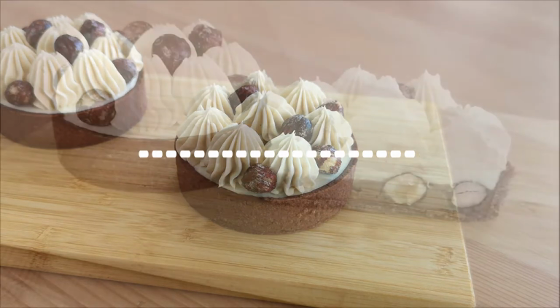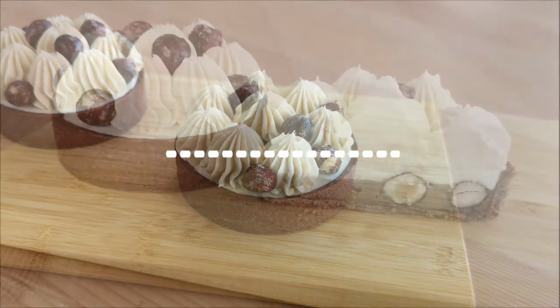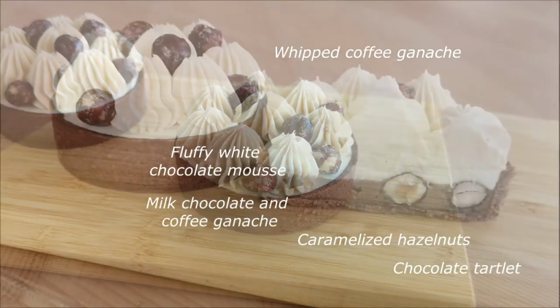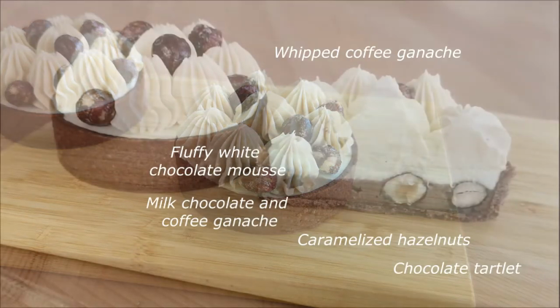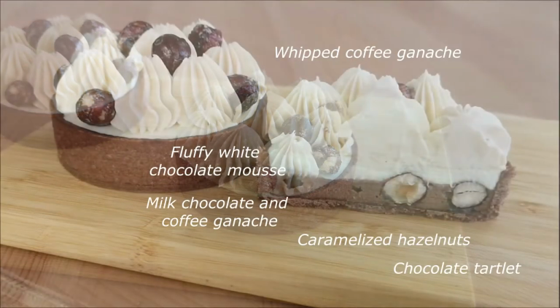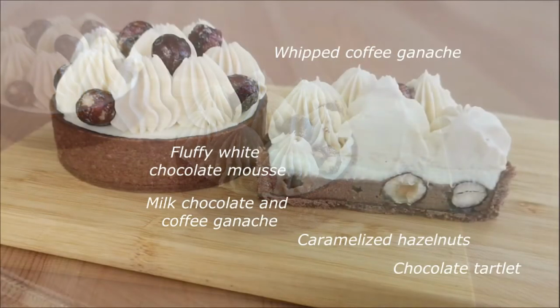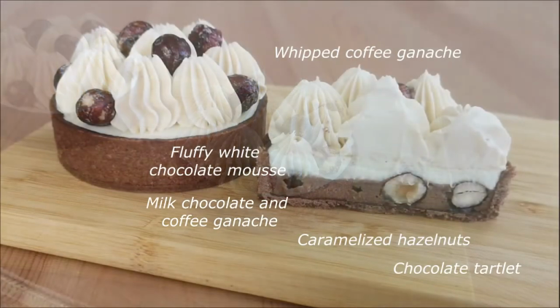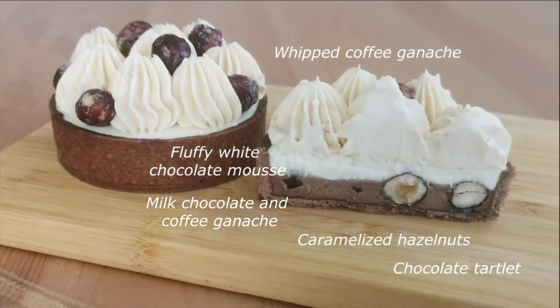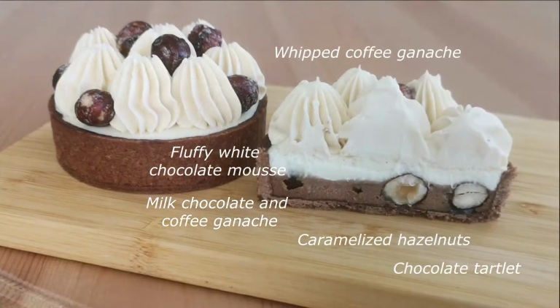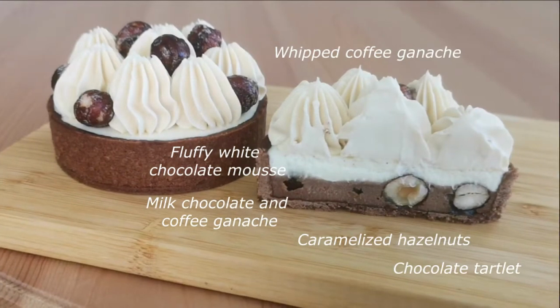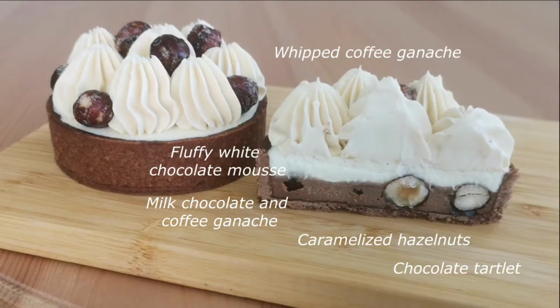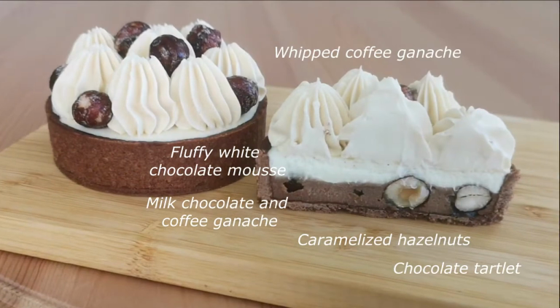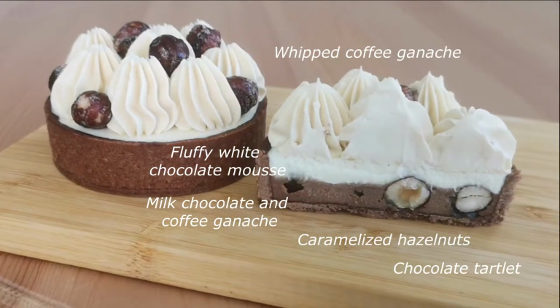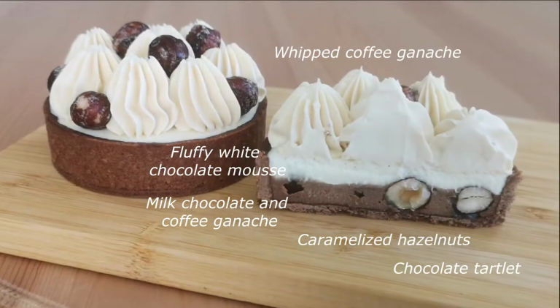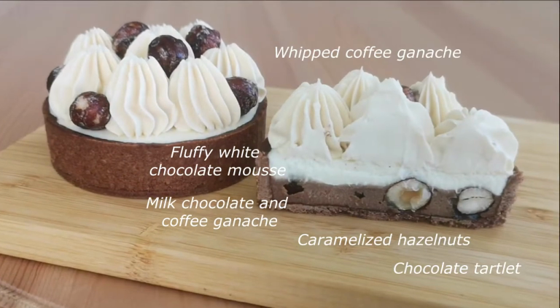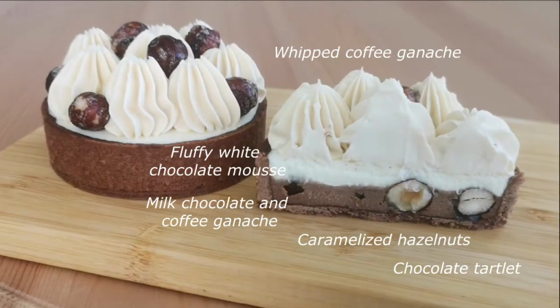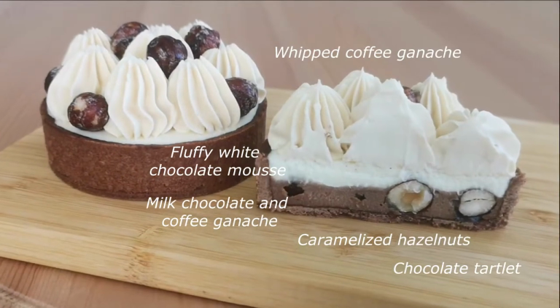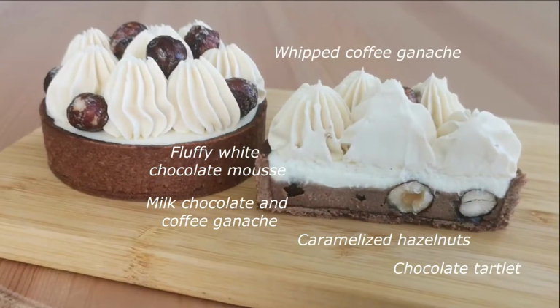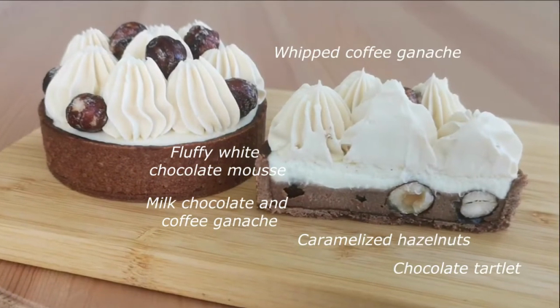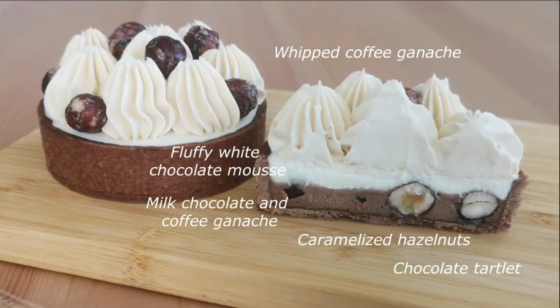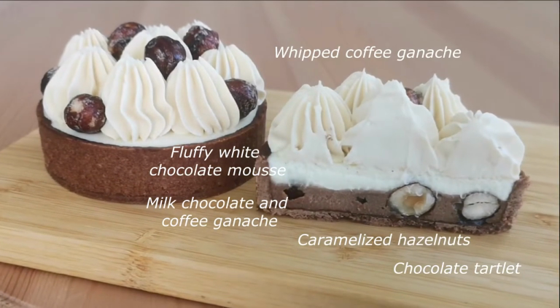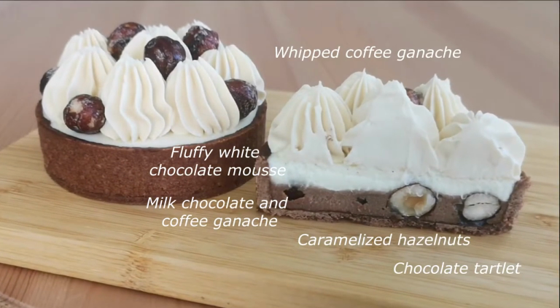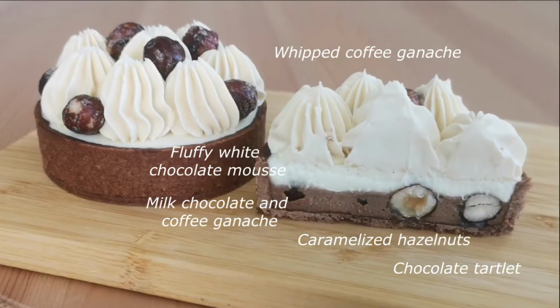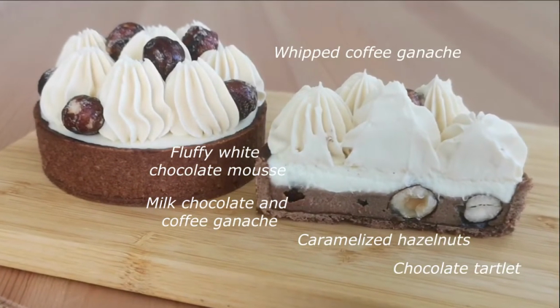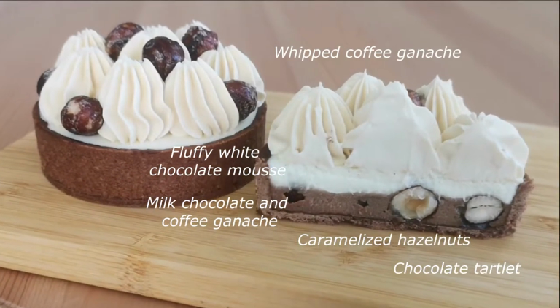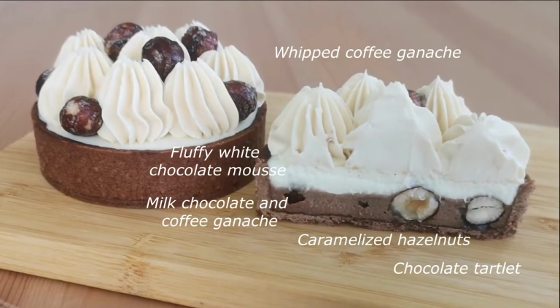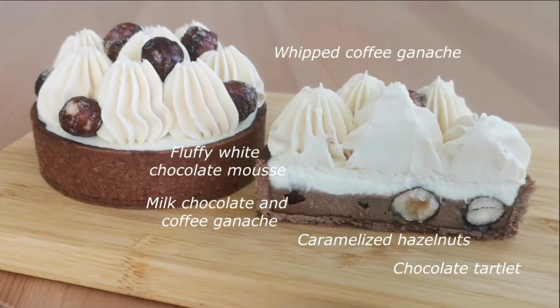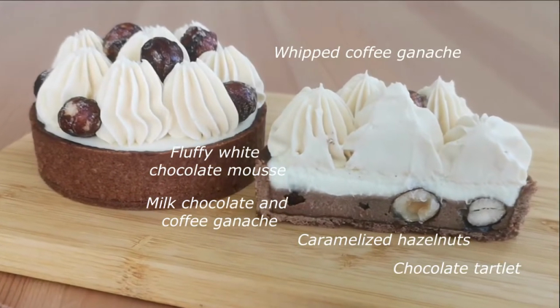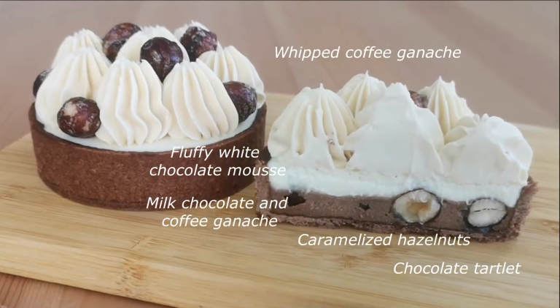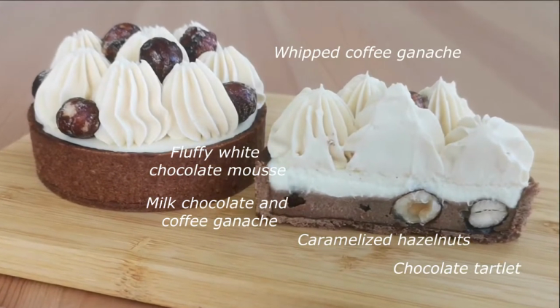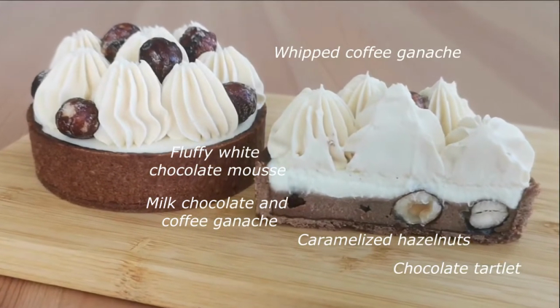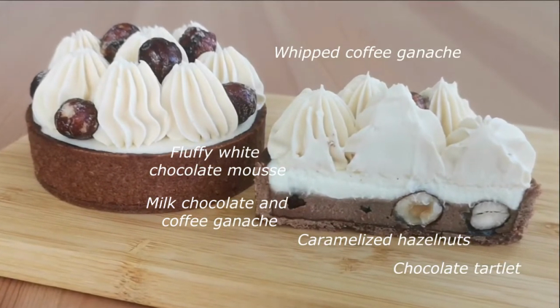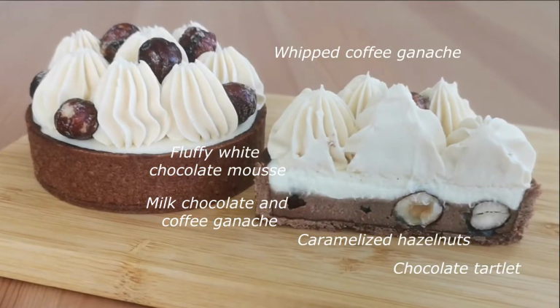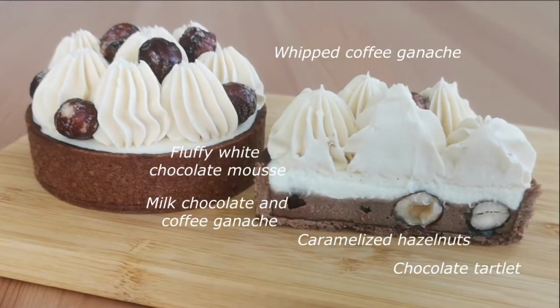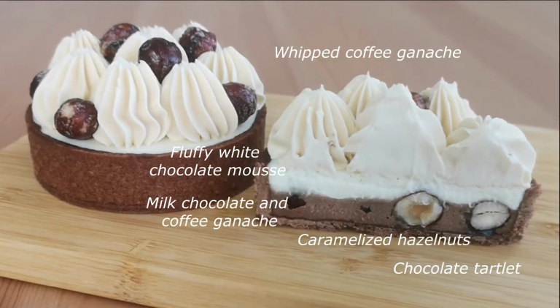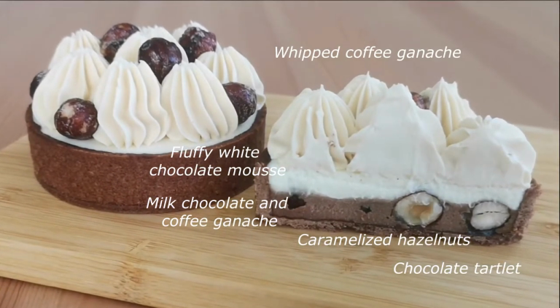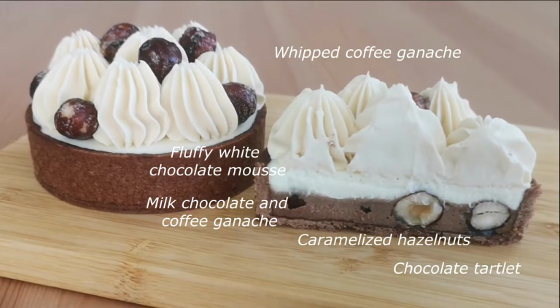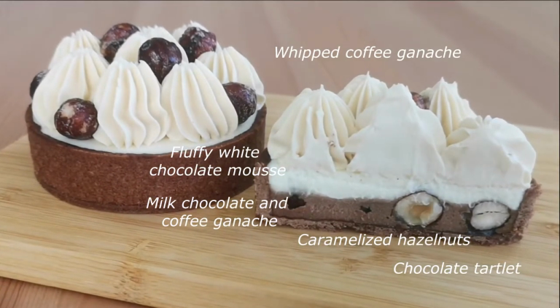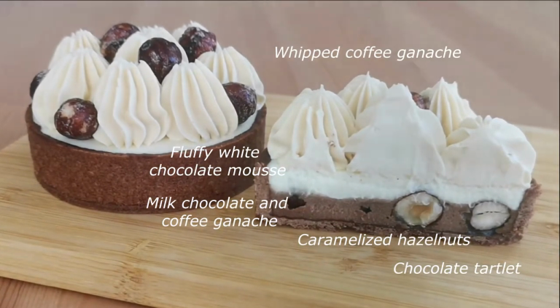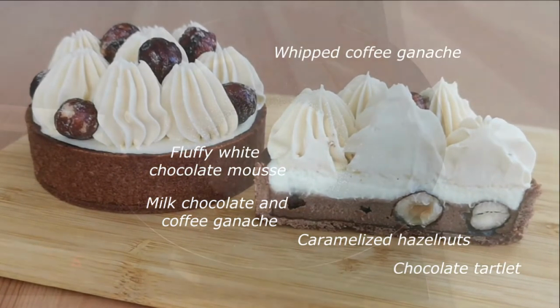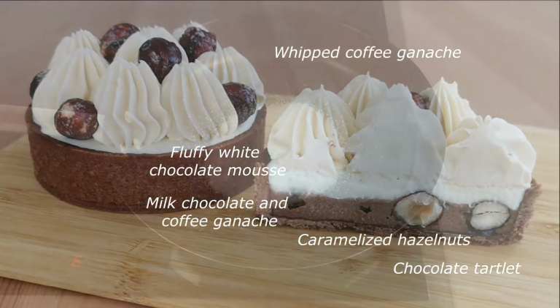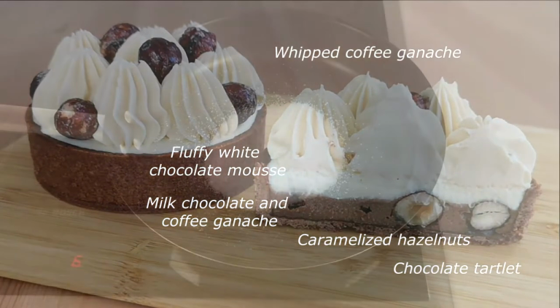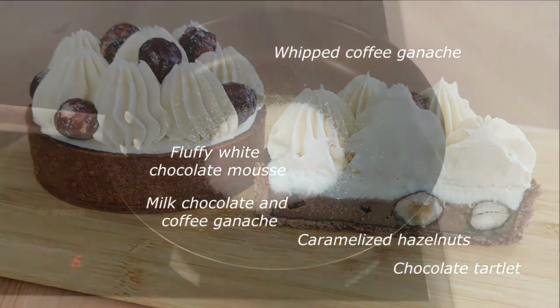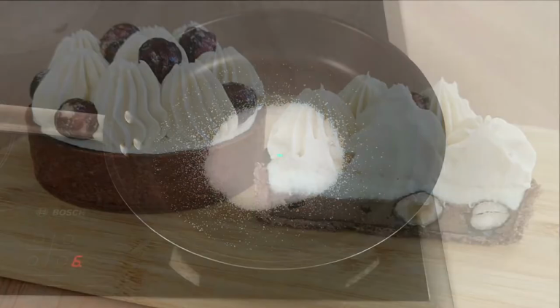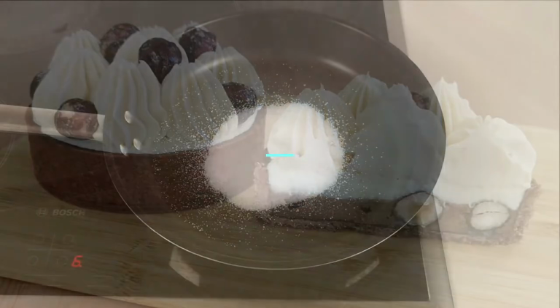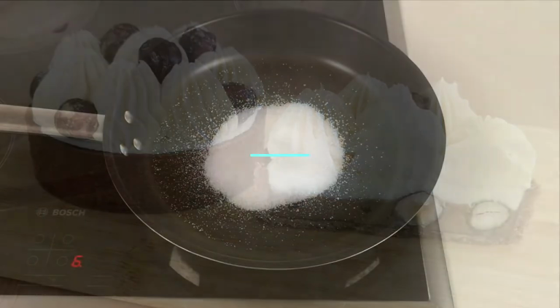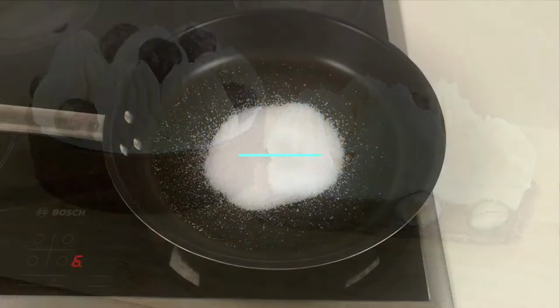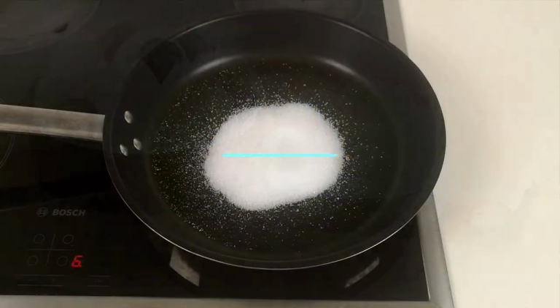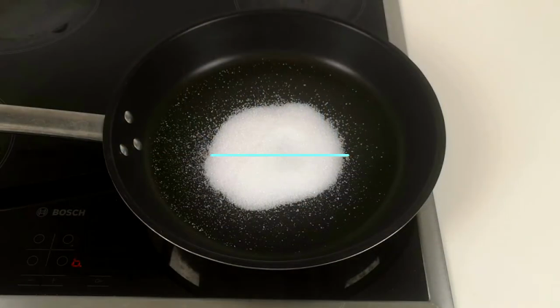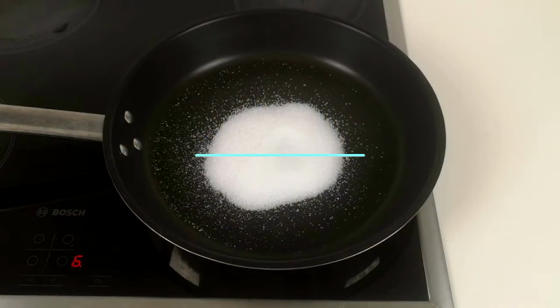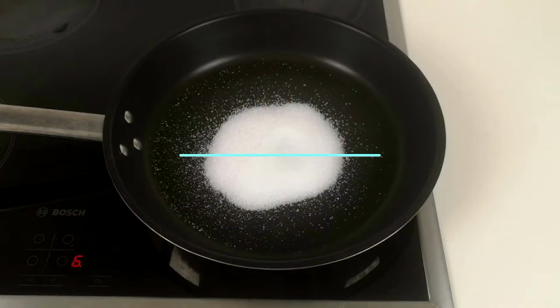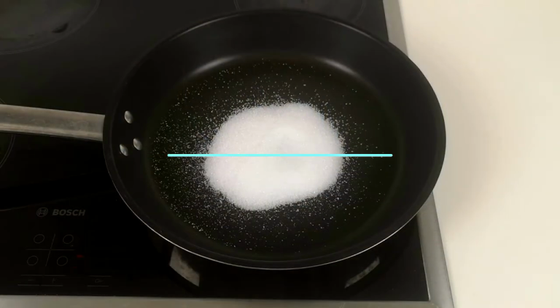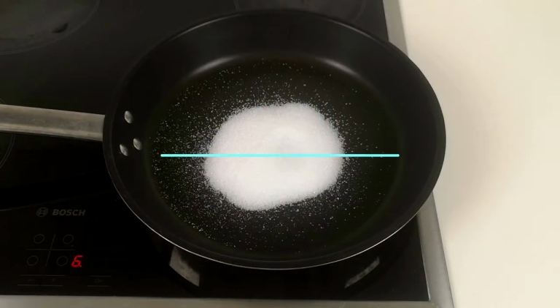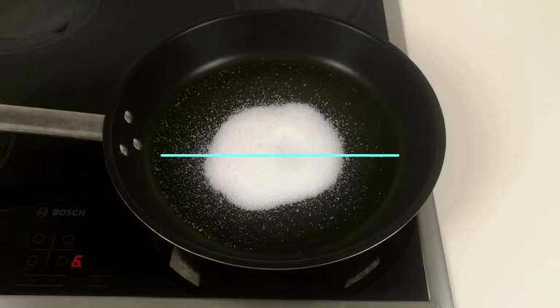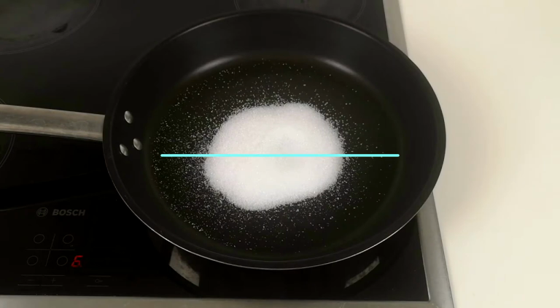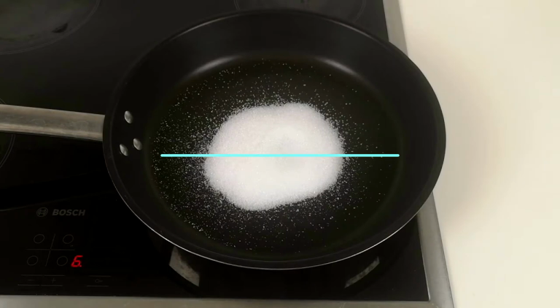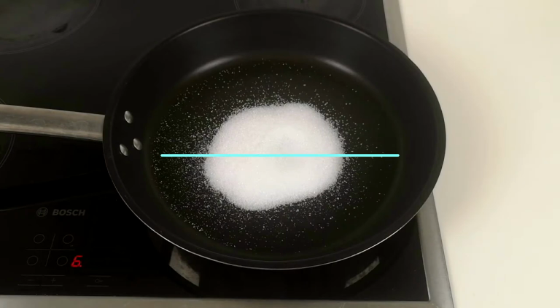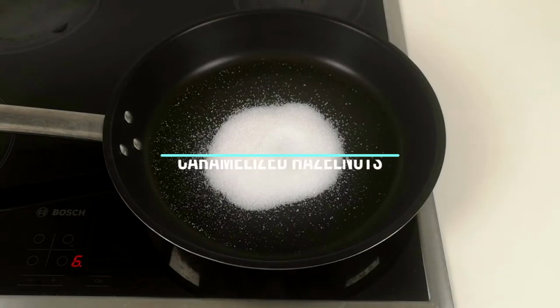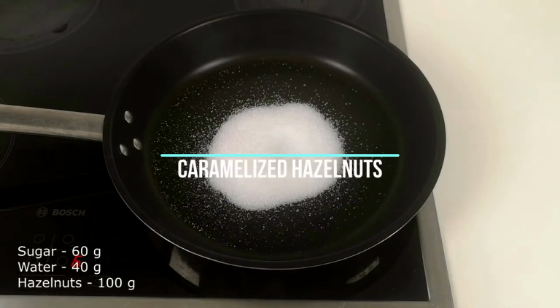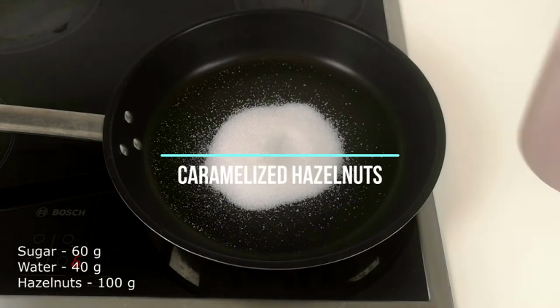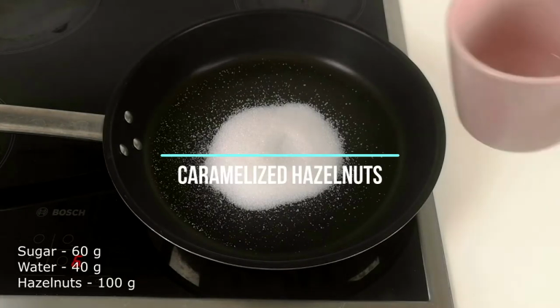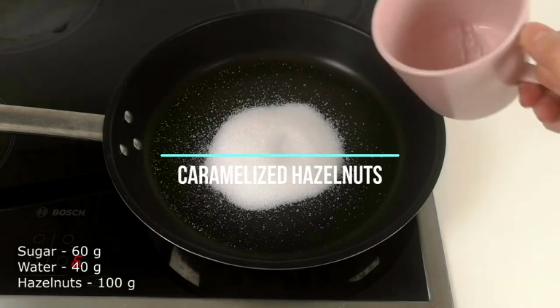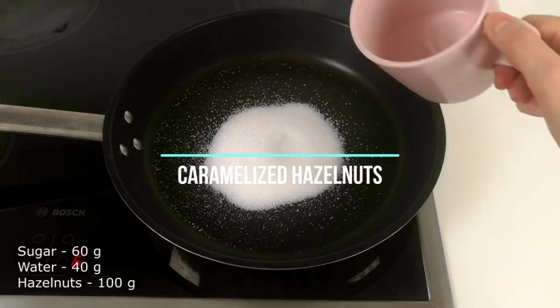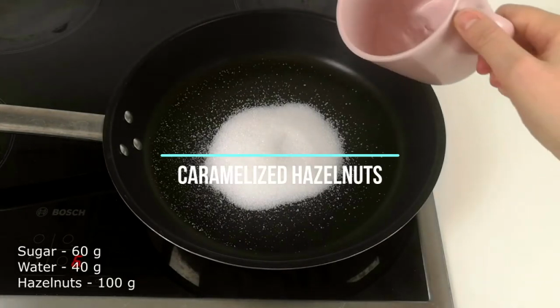Today we will be cooking the chocolates that my husband adores. He thinks these are amongst the best dessert he's ever tried.